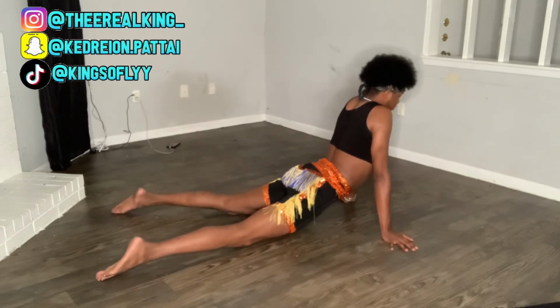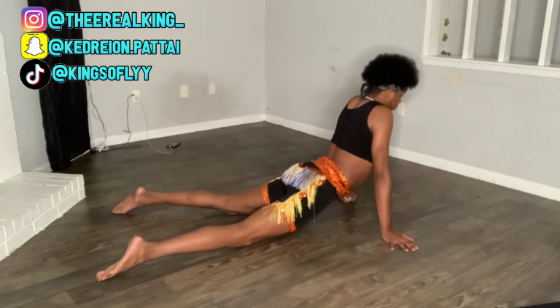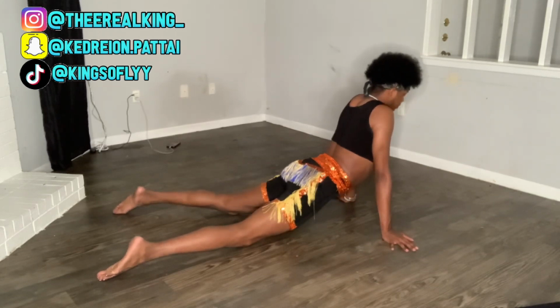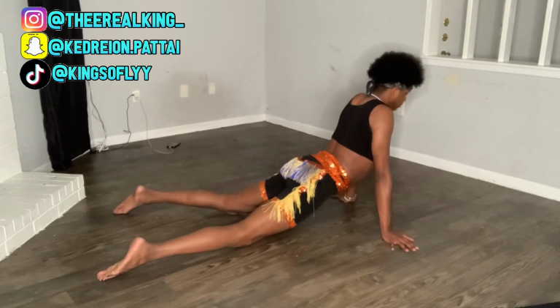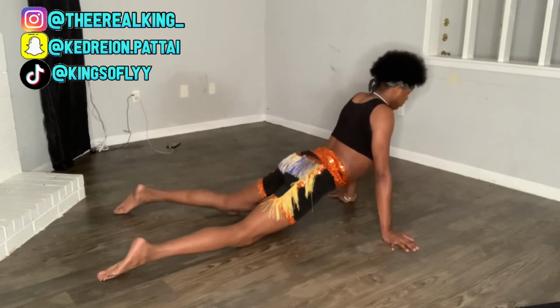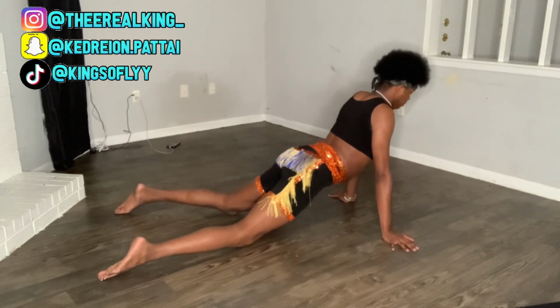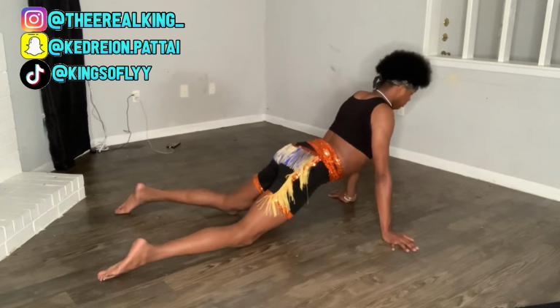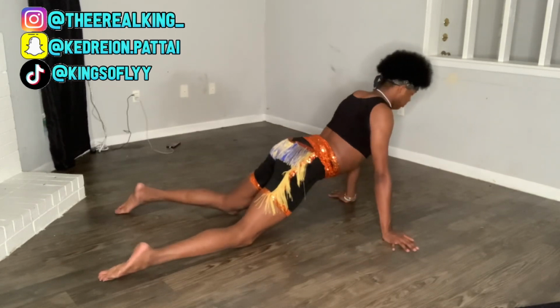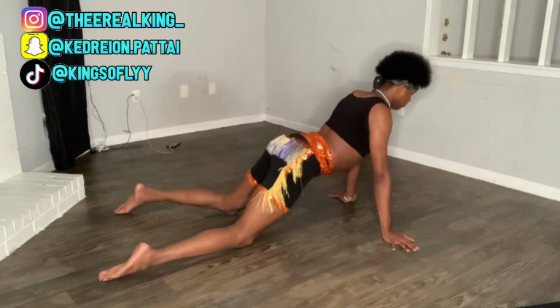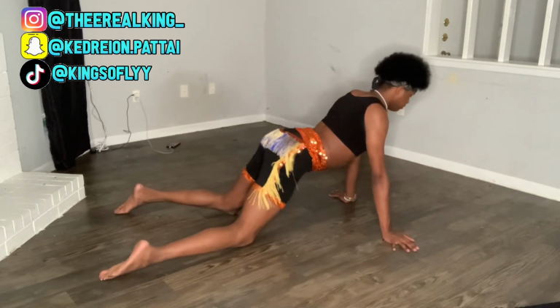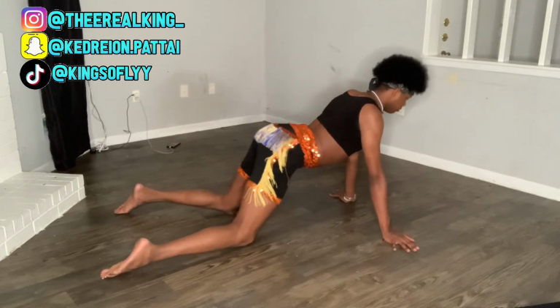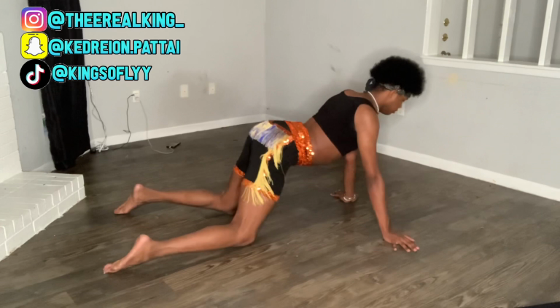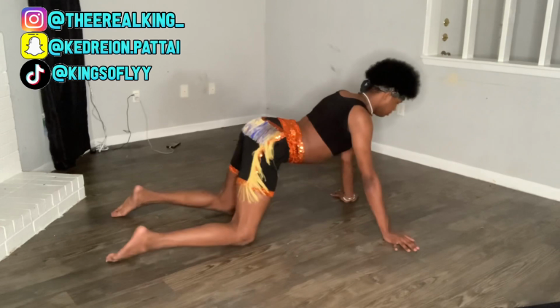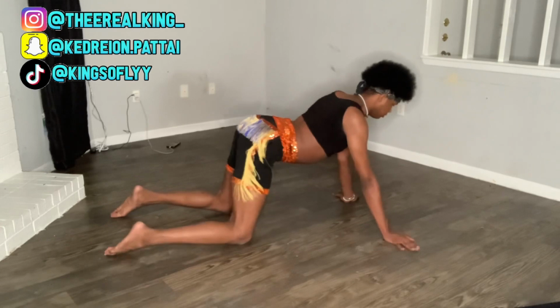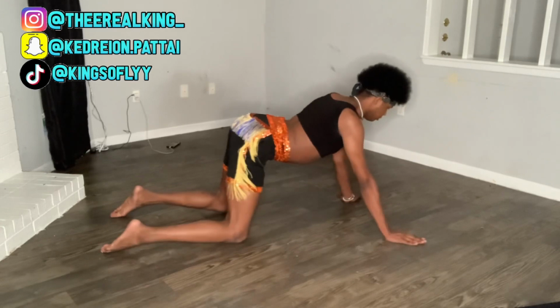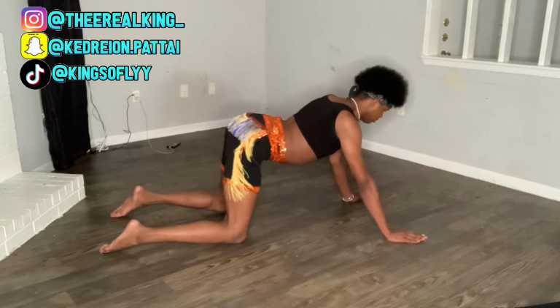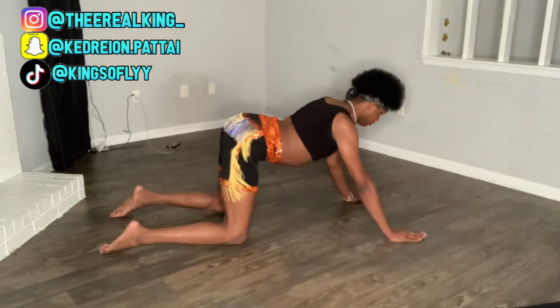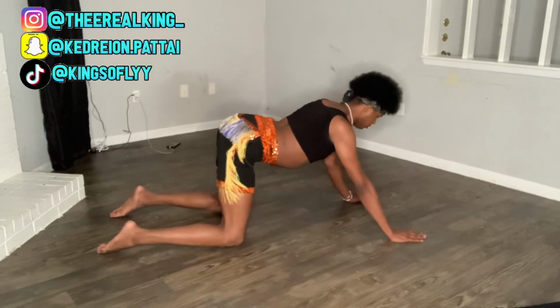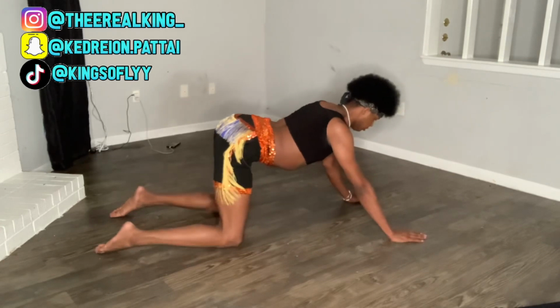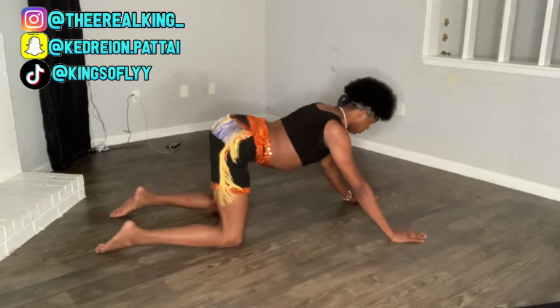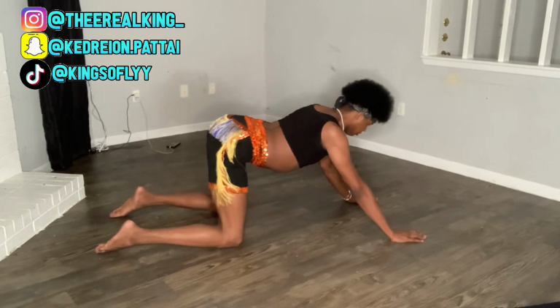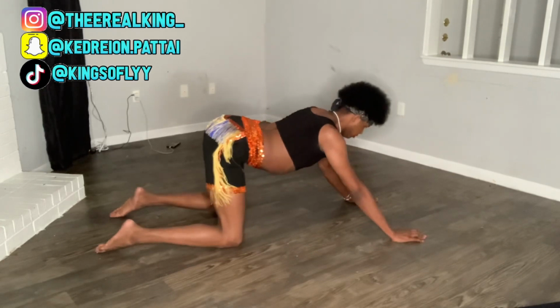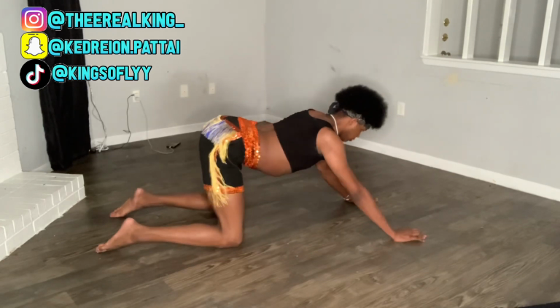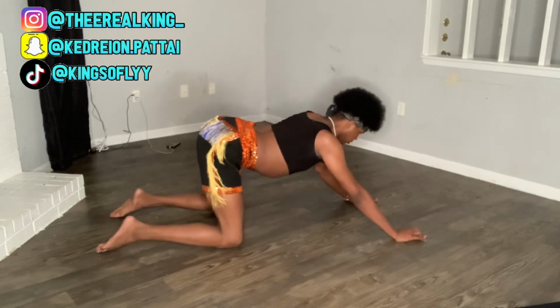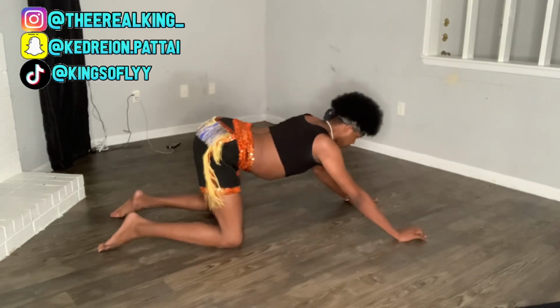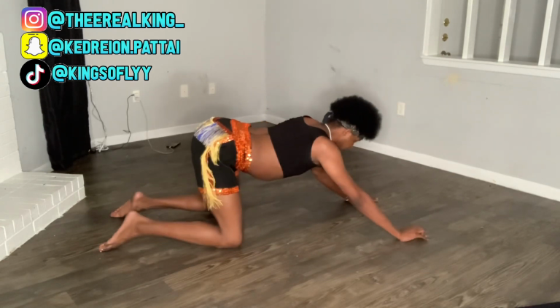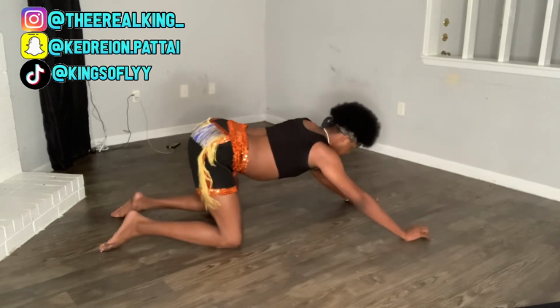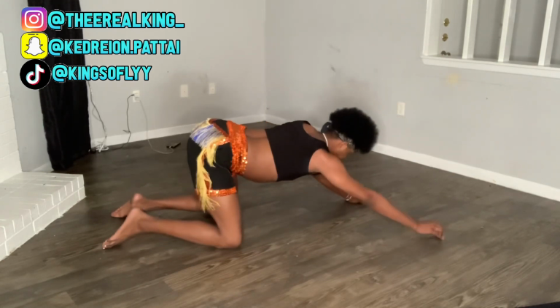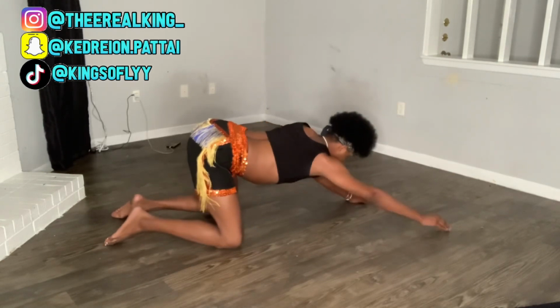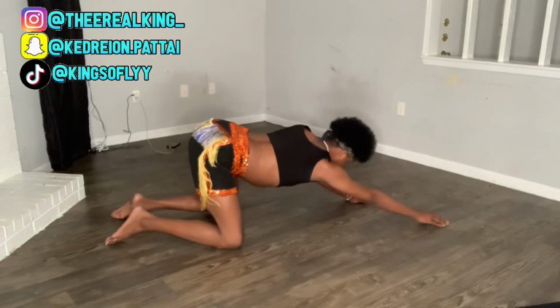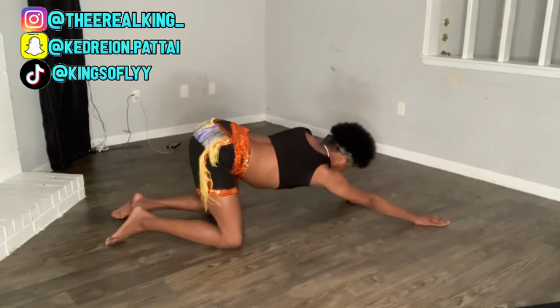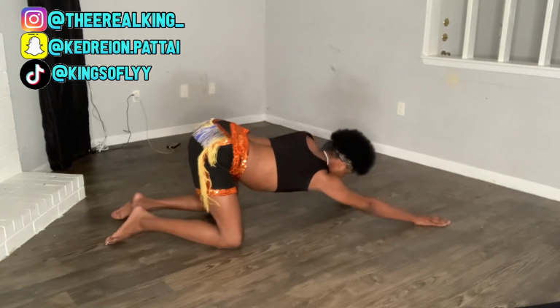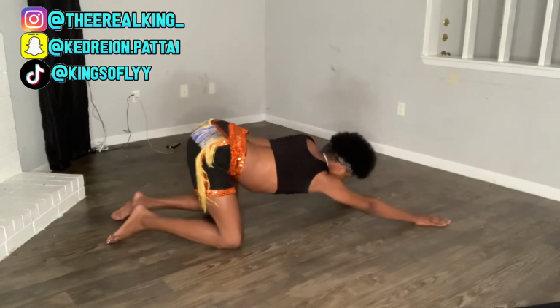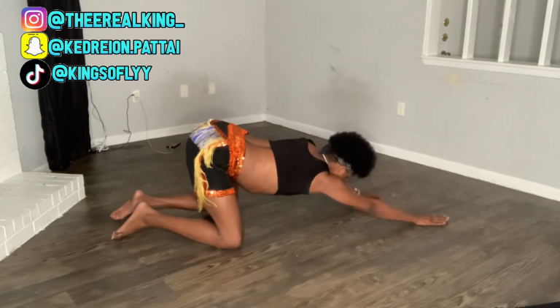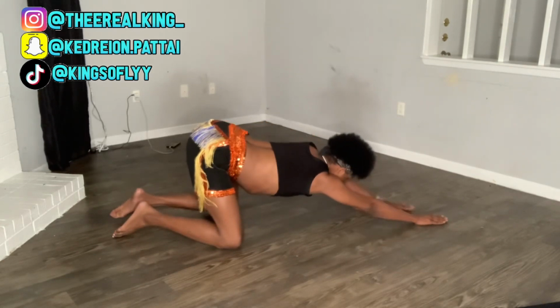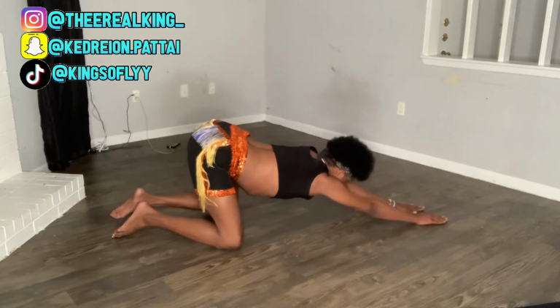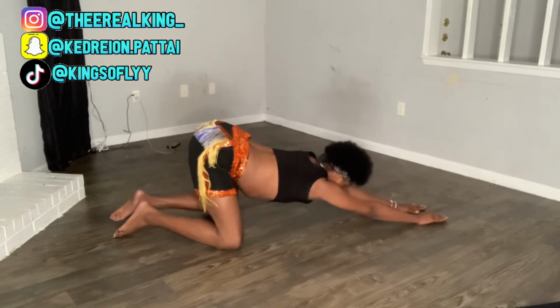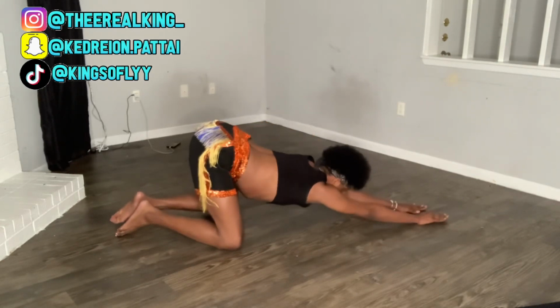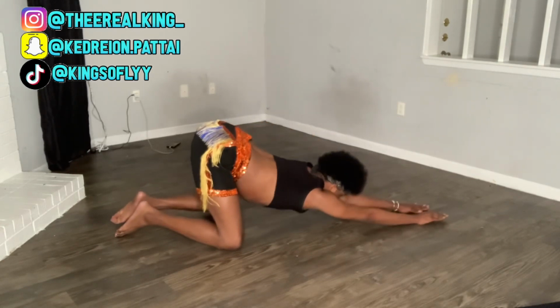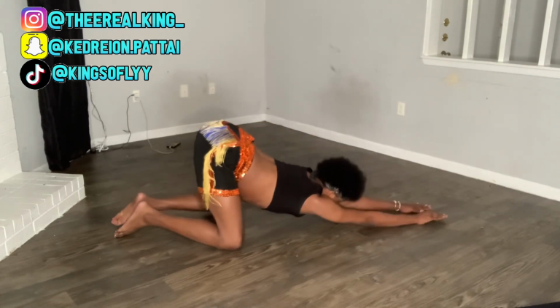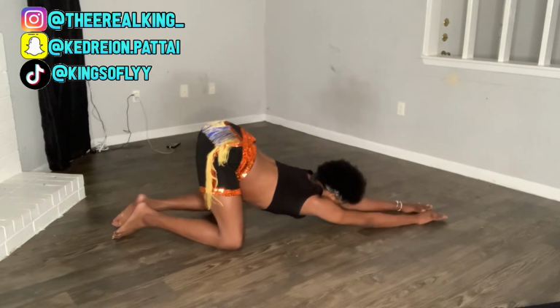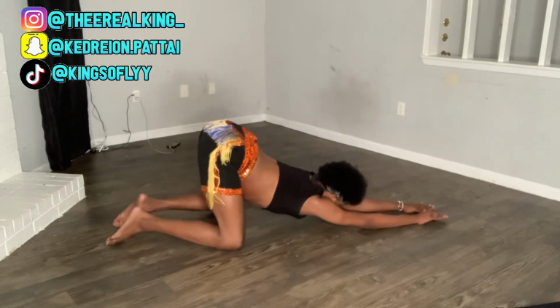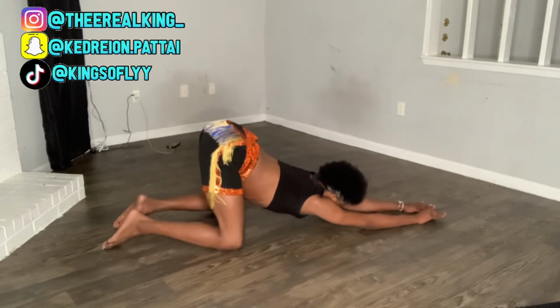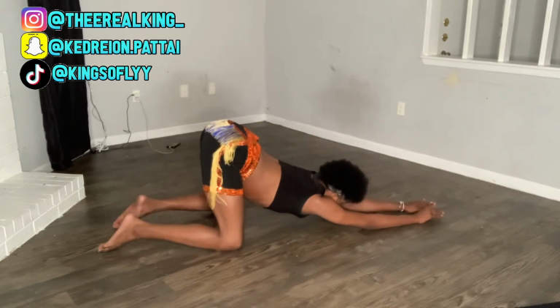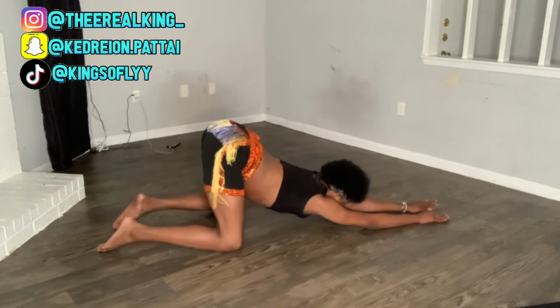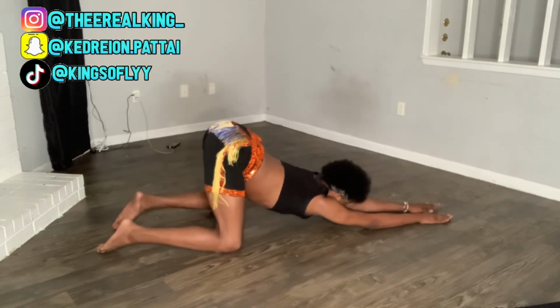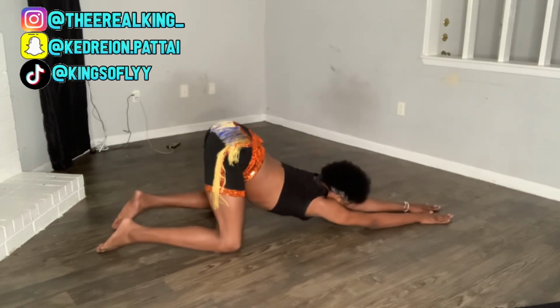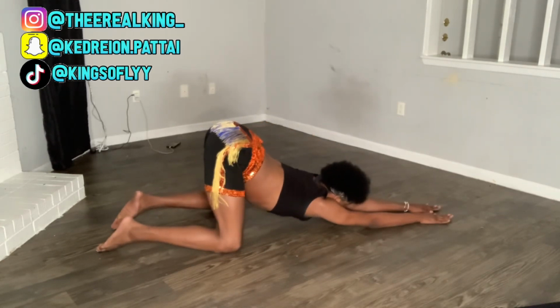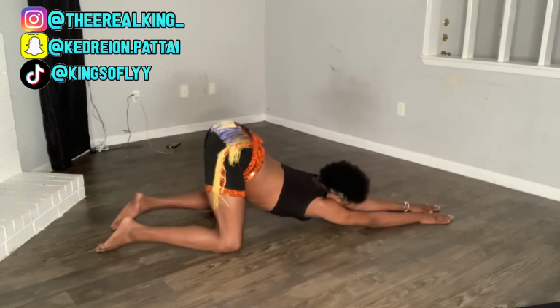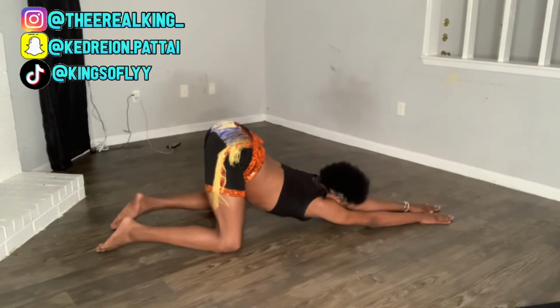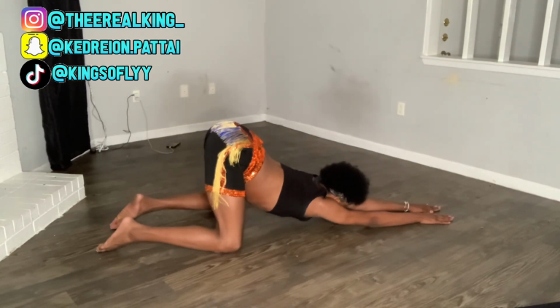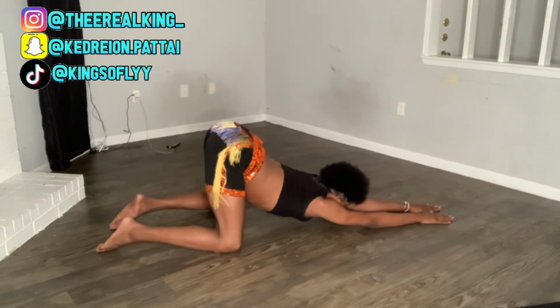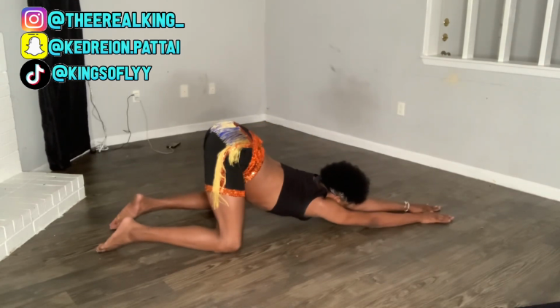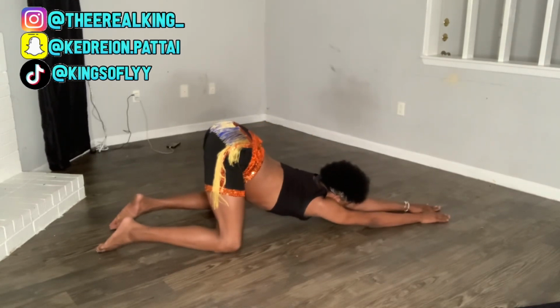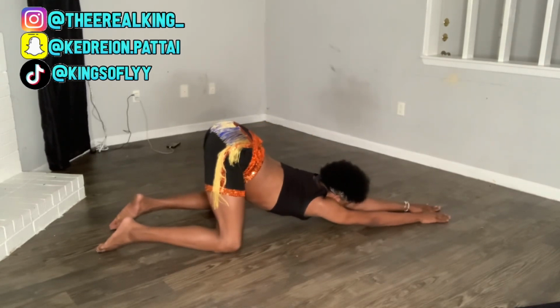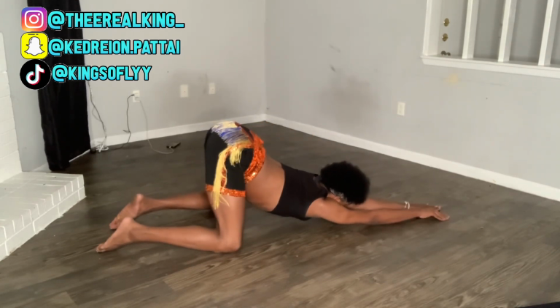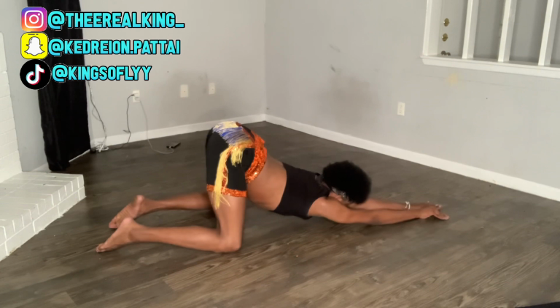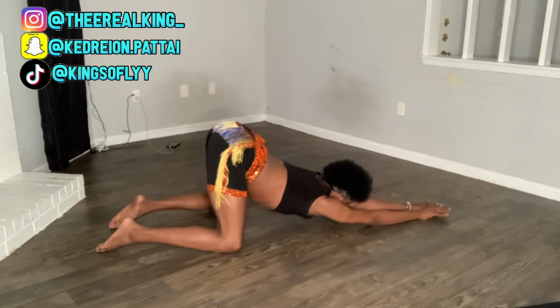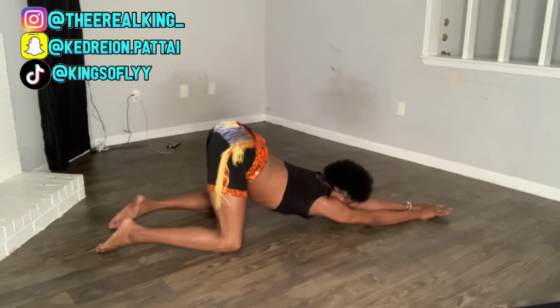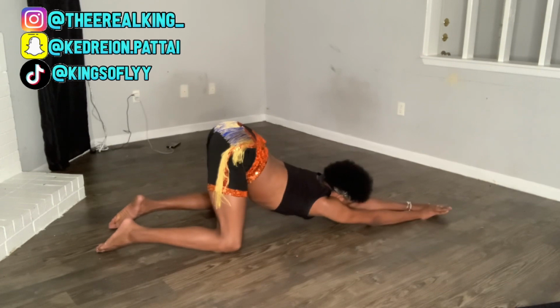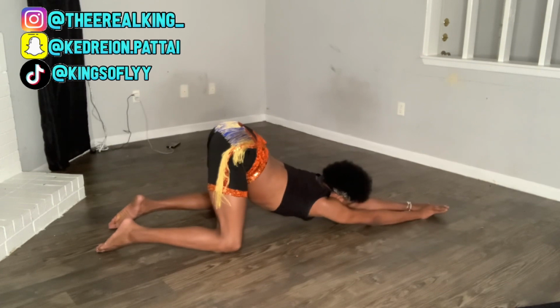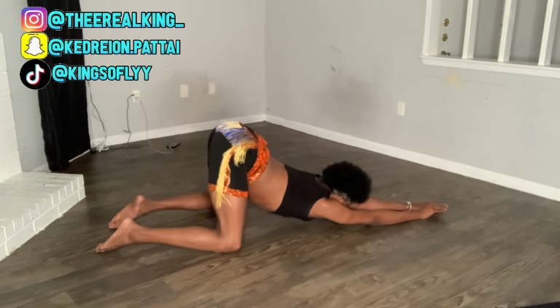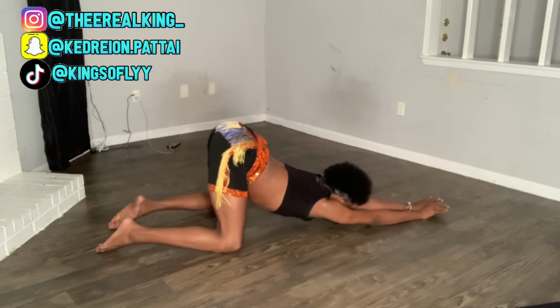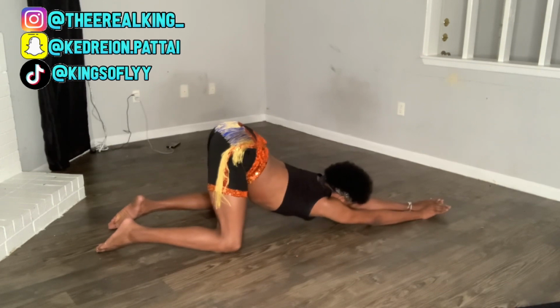Next, you're going to come up and go into the arch position. This is just to stretch the top part of your back, and you're going to hold this for 30 seconds to a minute.